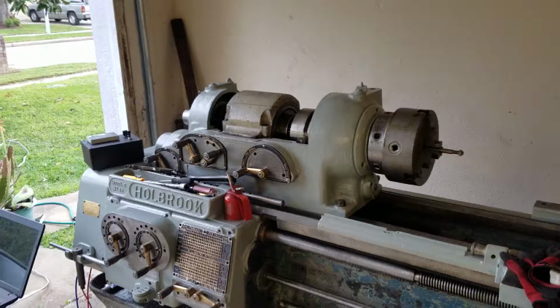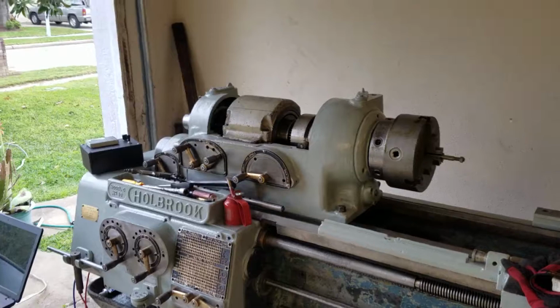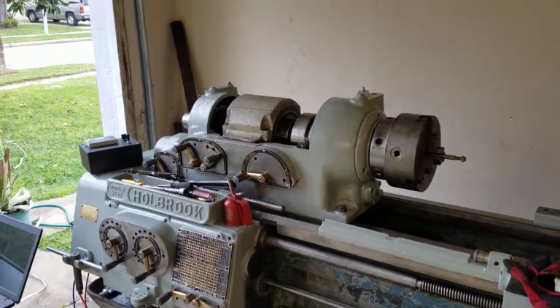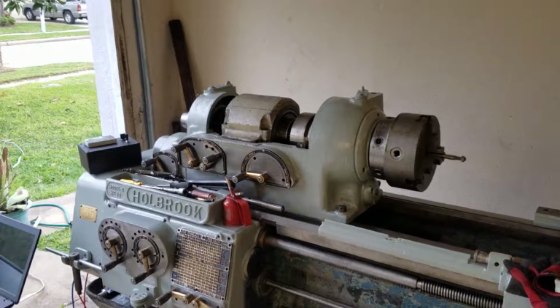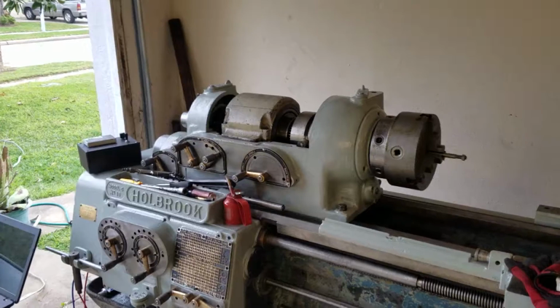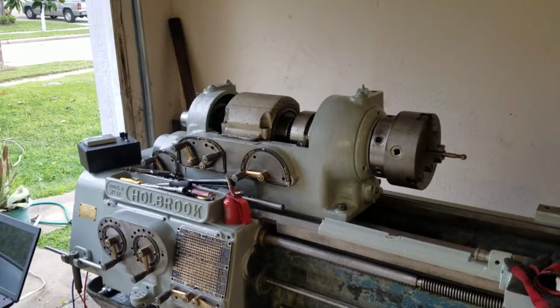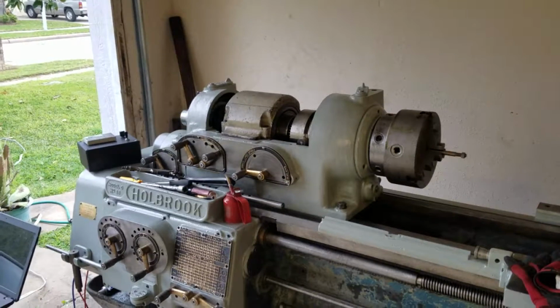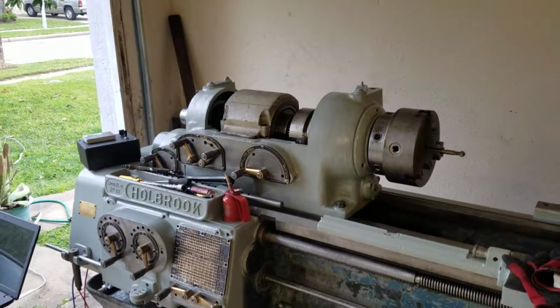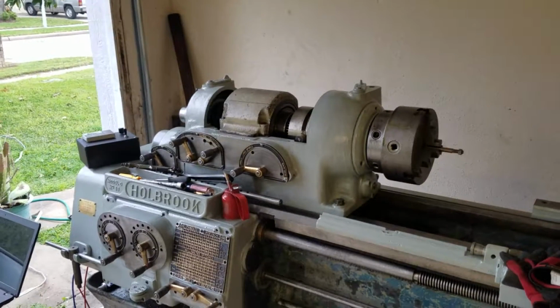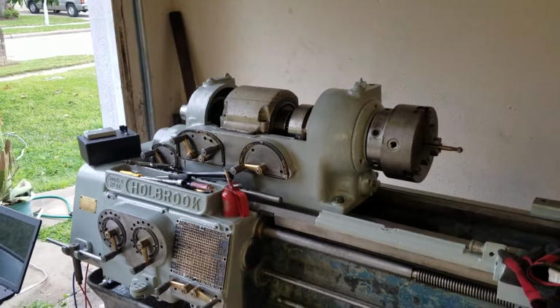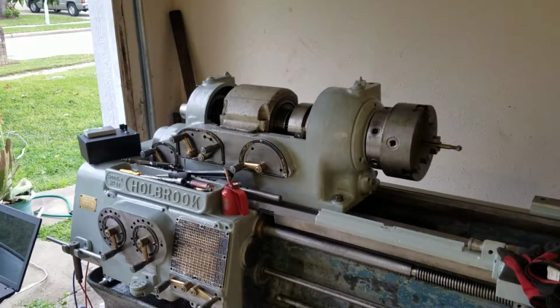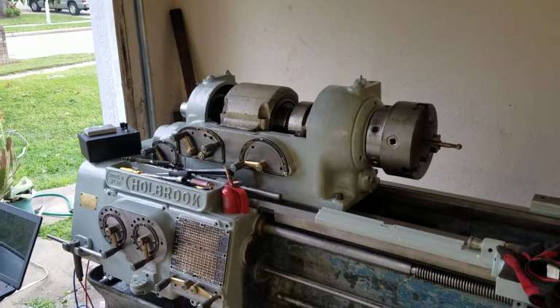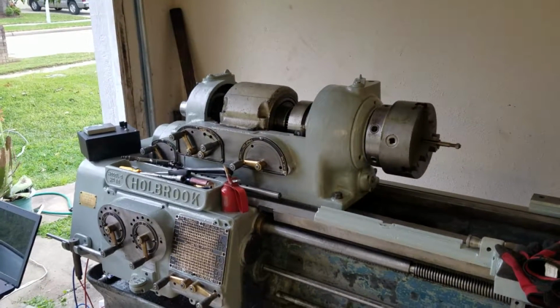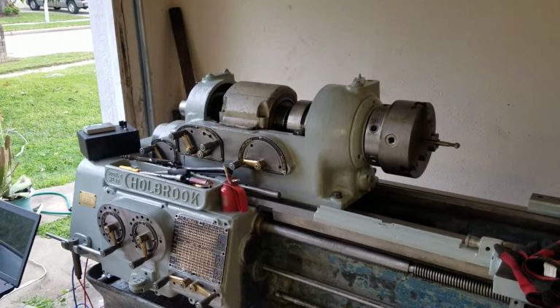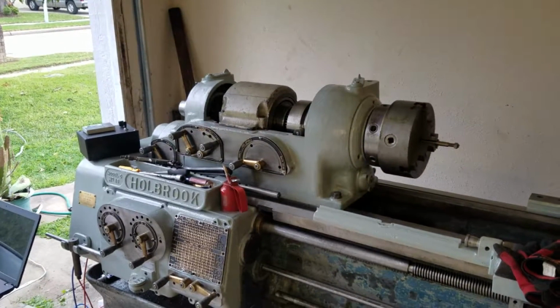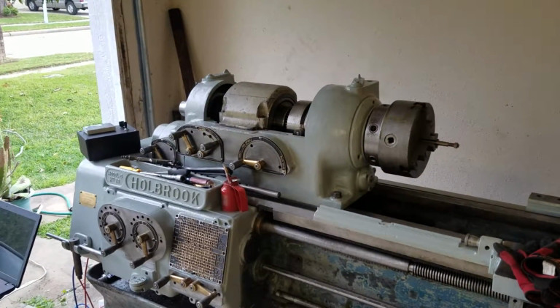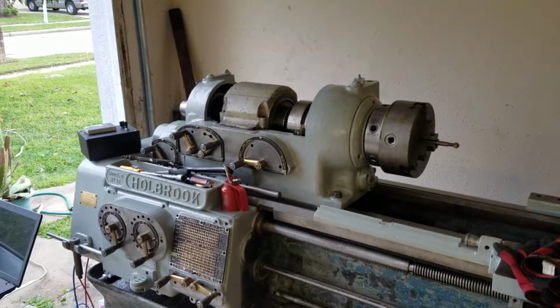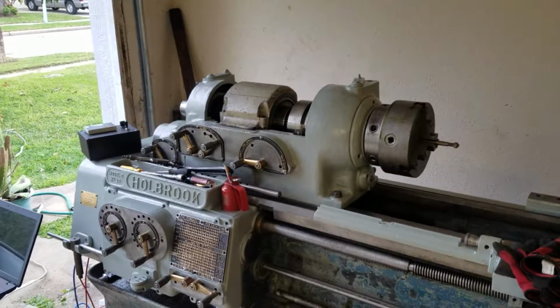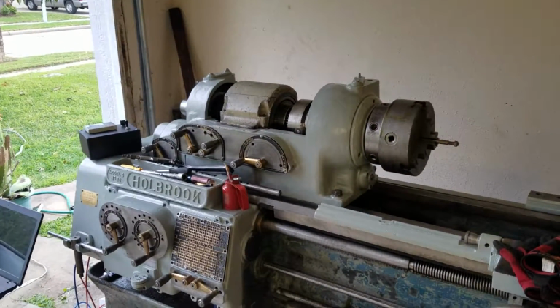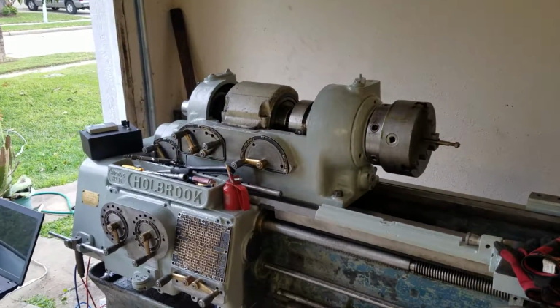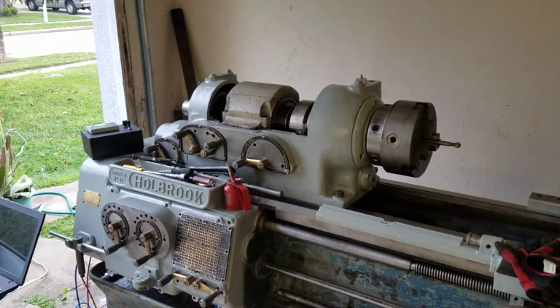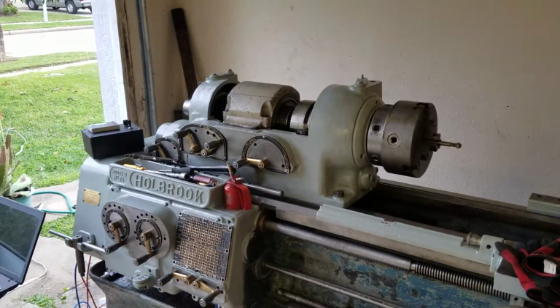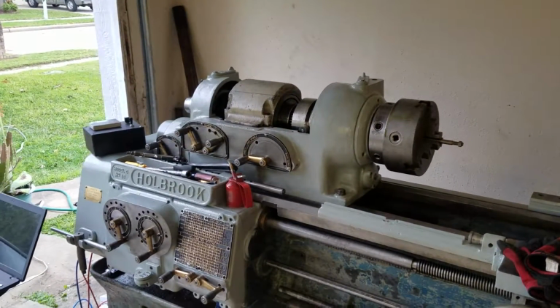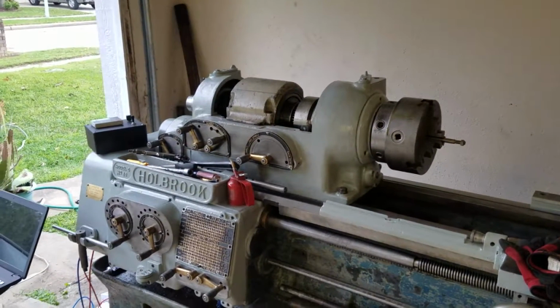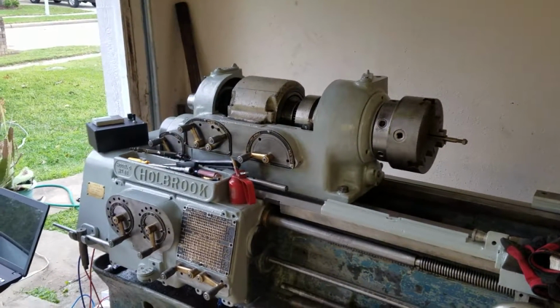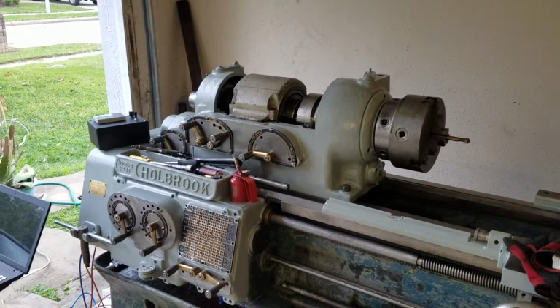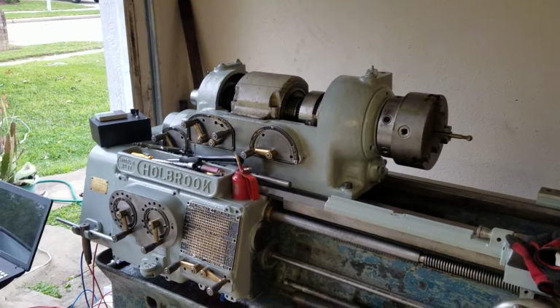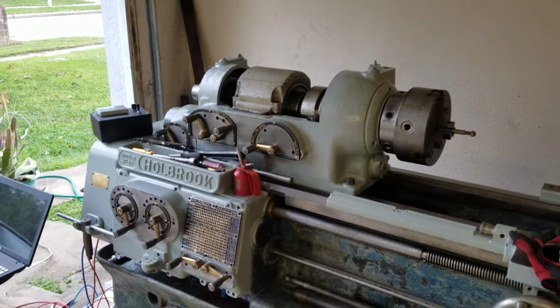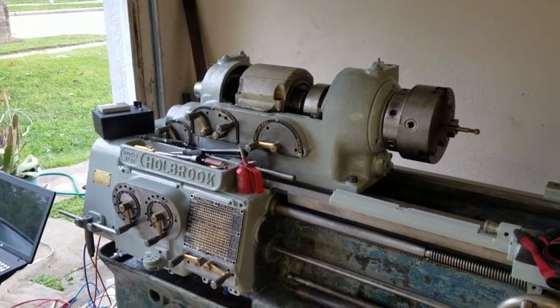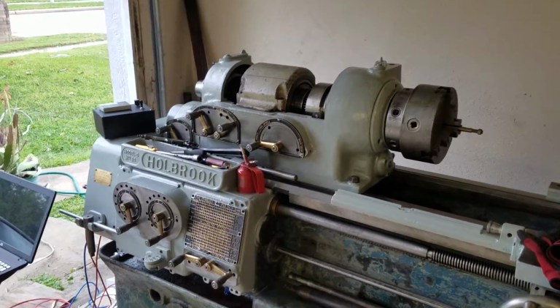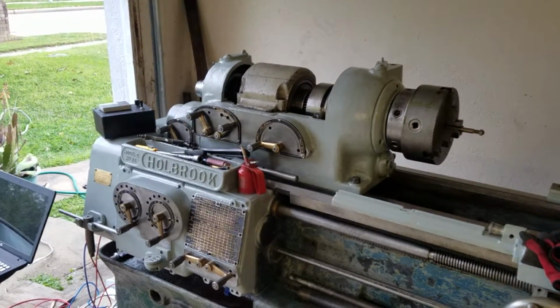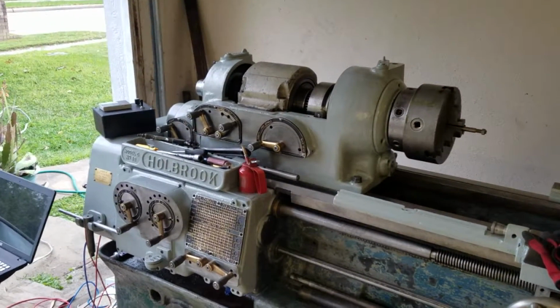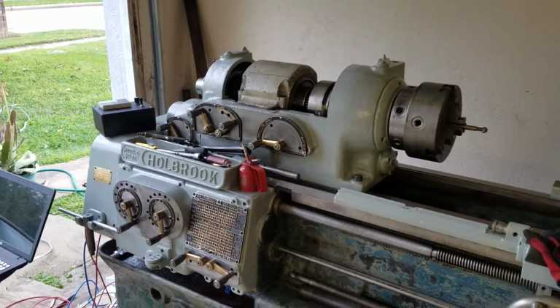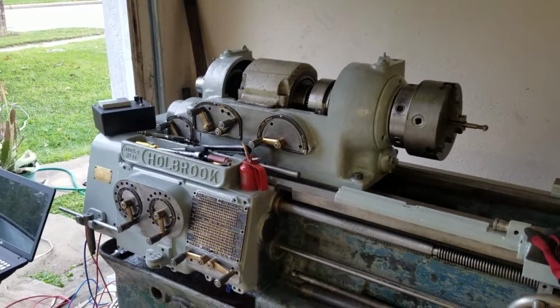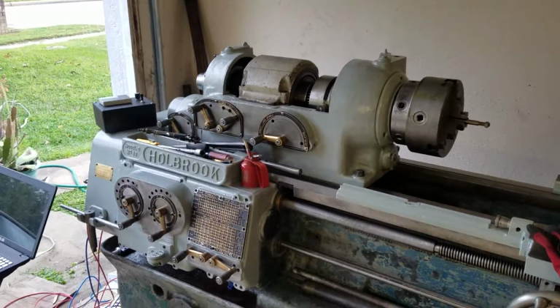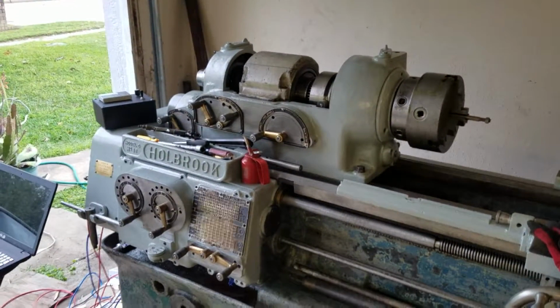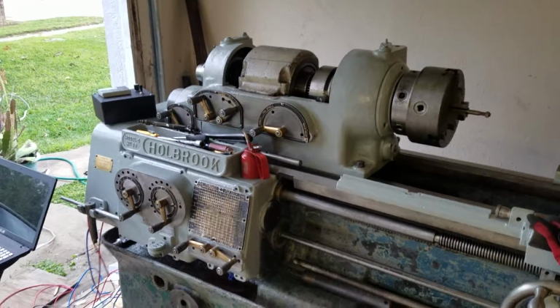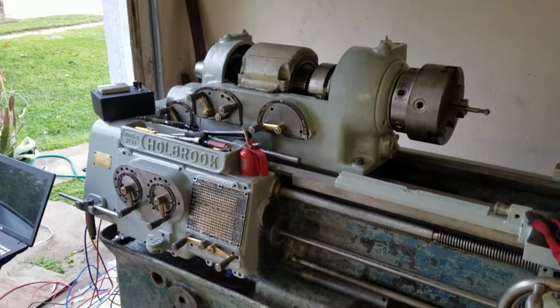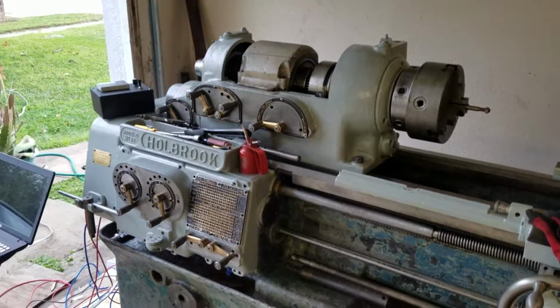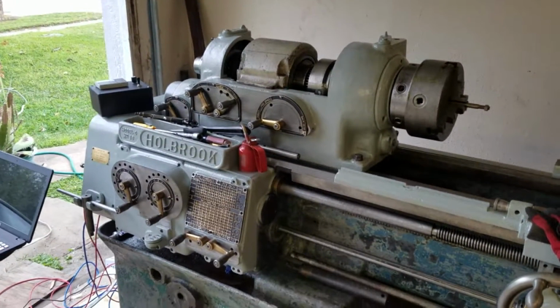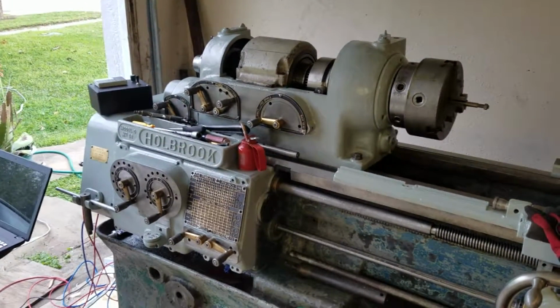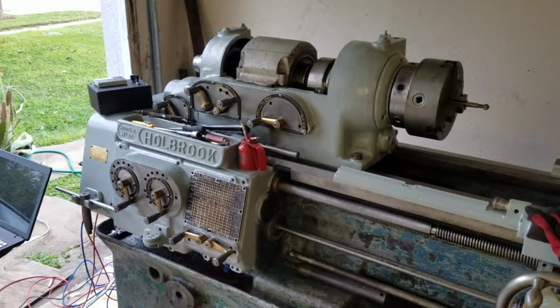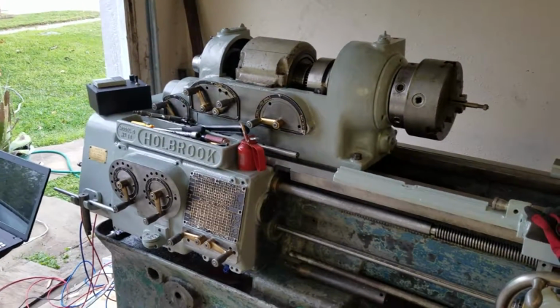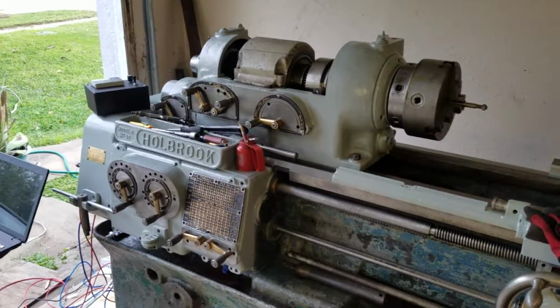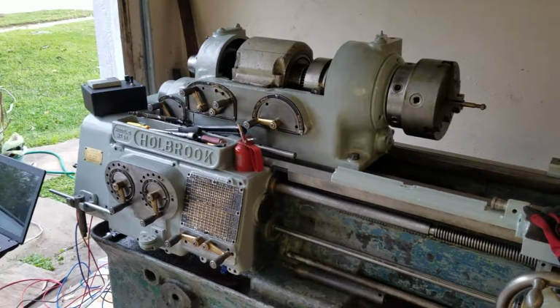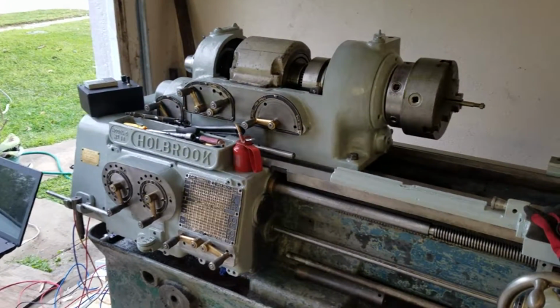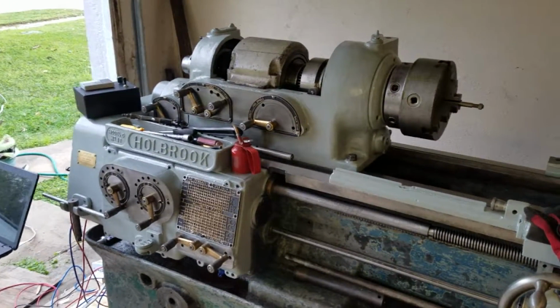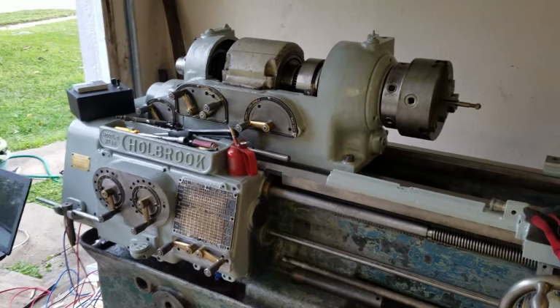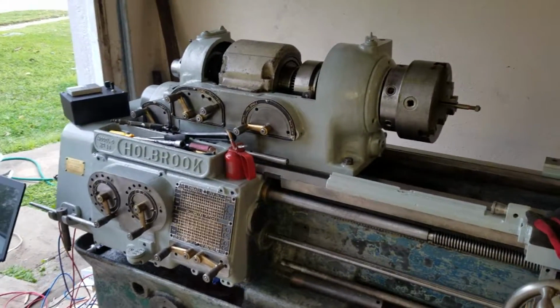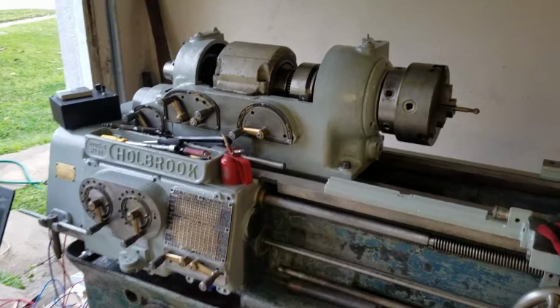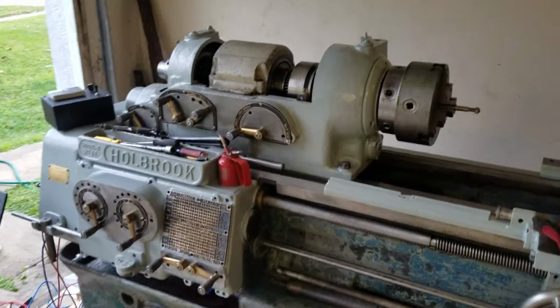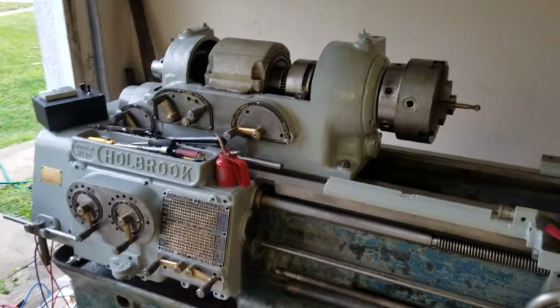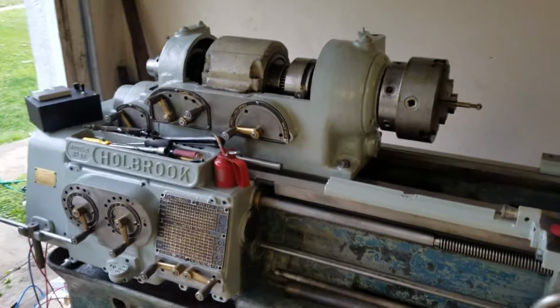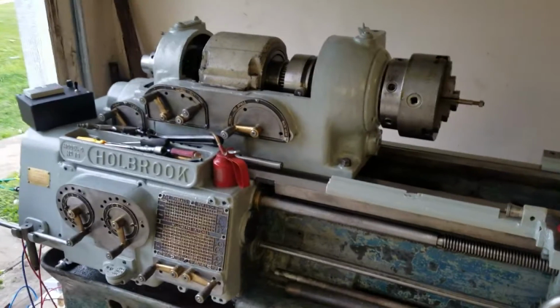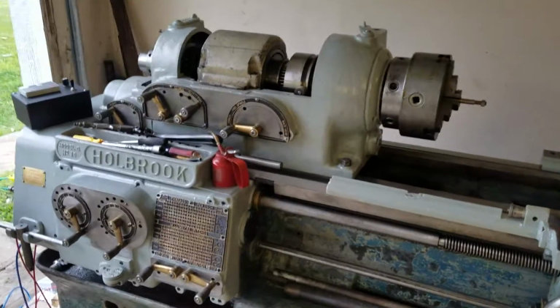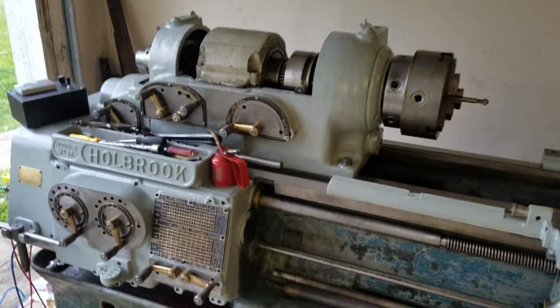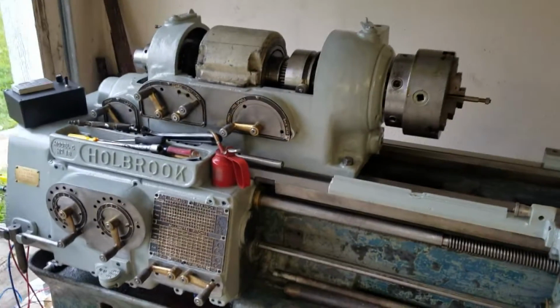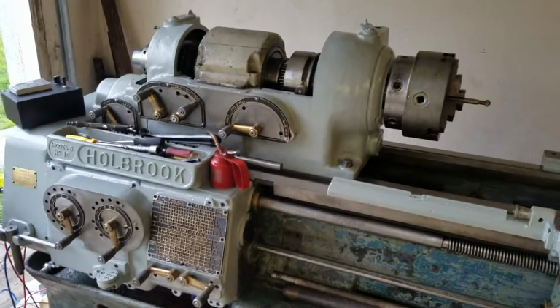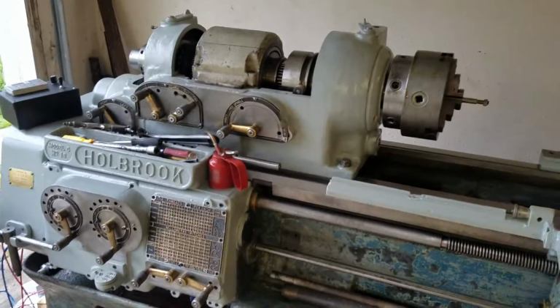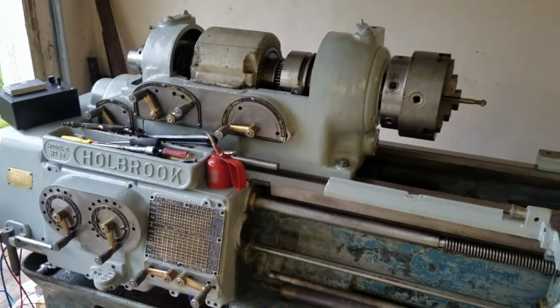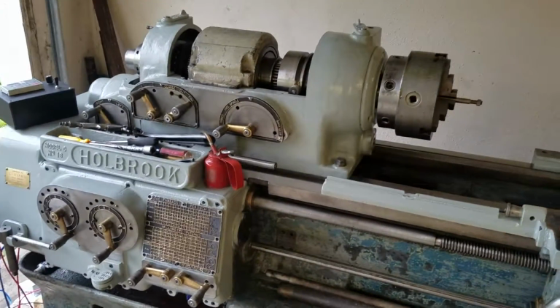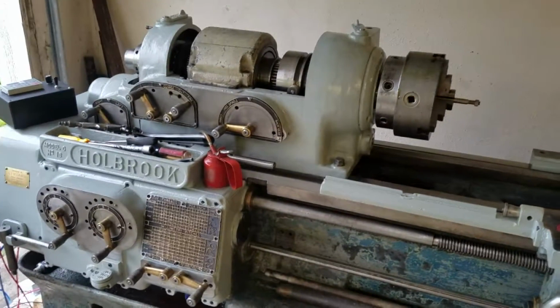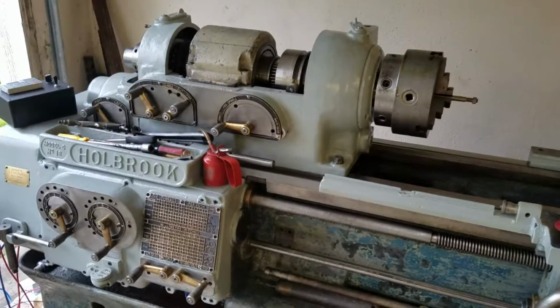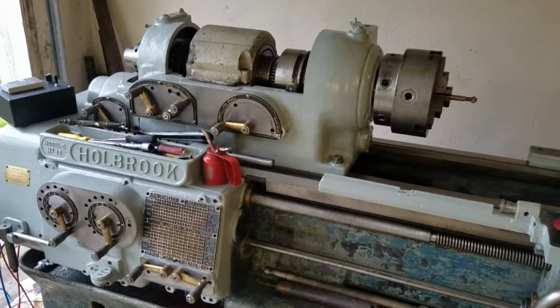Hey Bruce, it's Britt. So today while I was at the plant working, I had an epiphany.